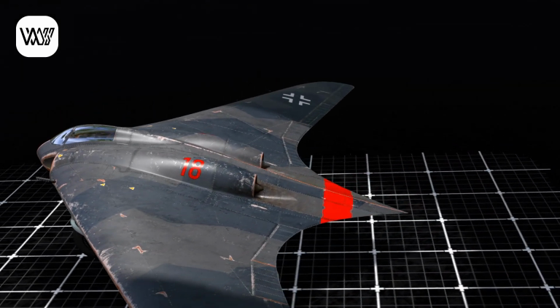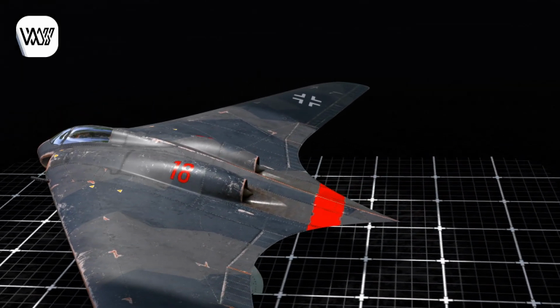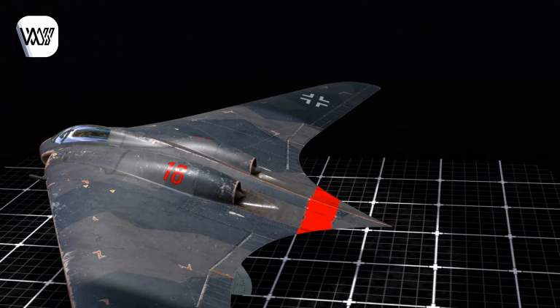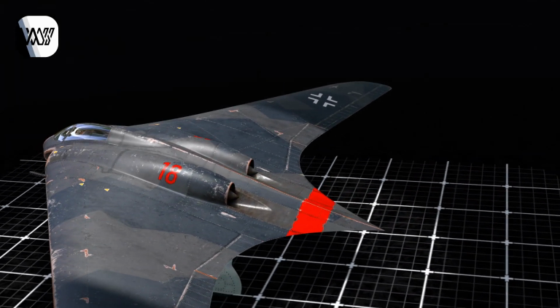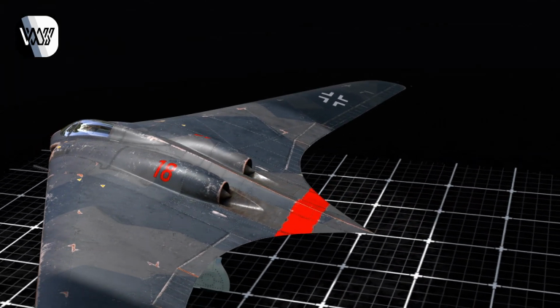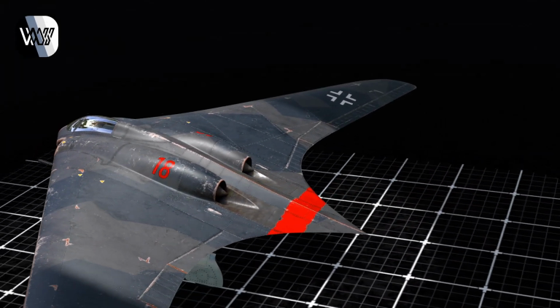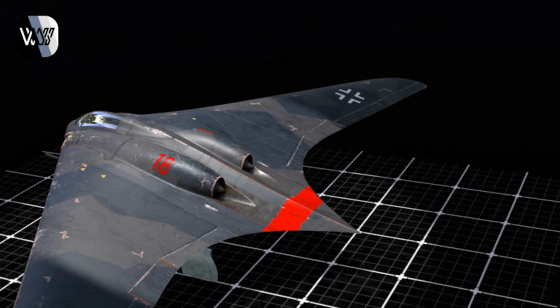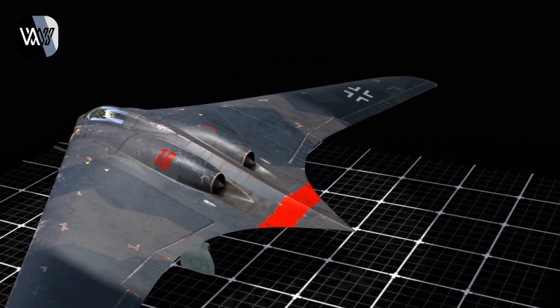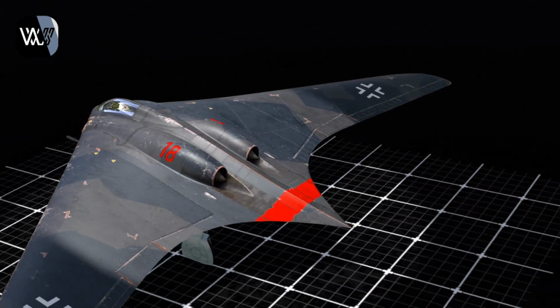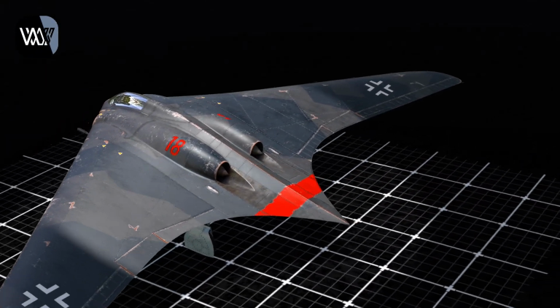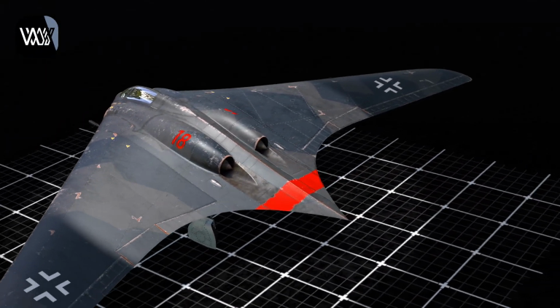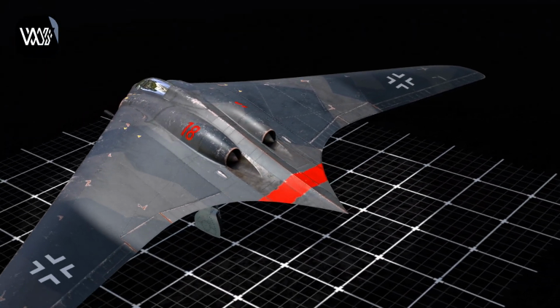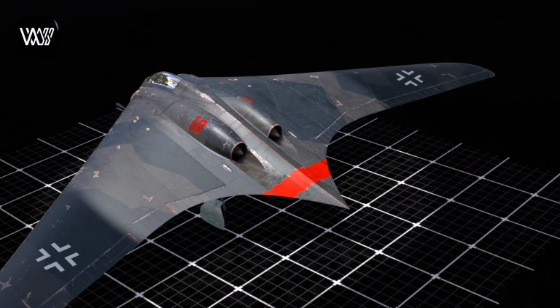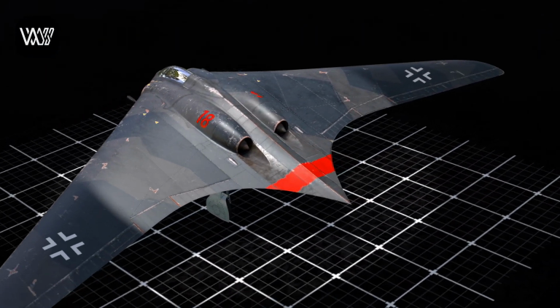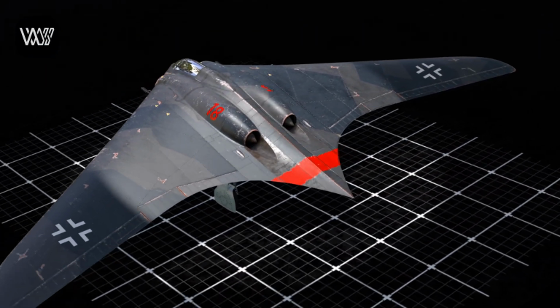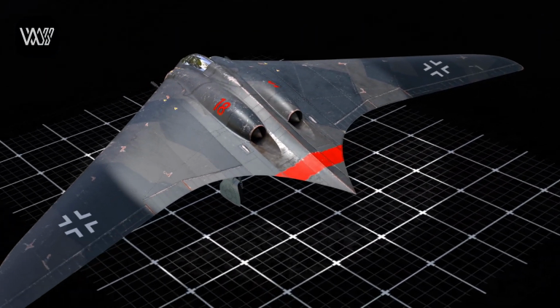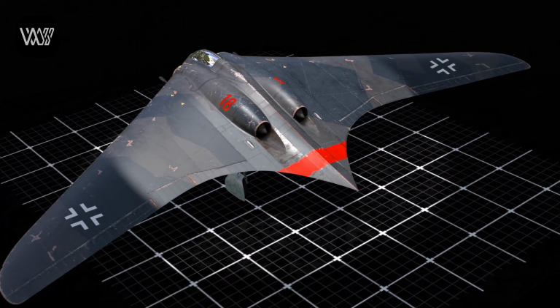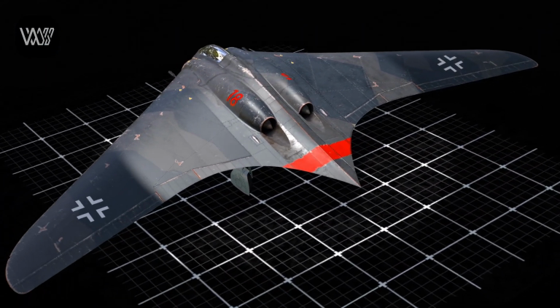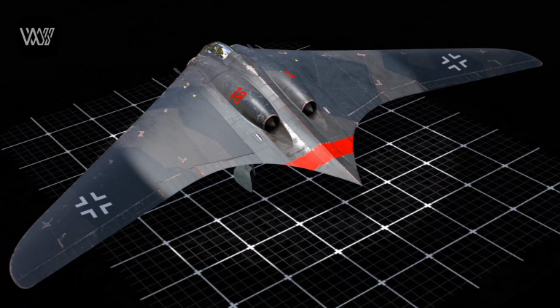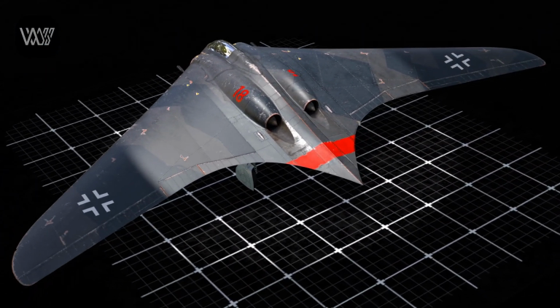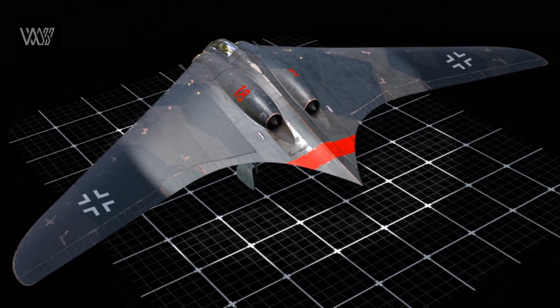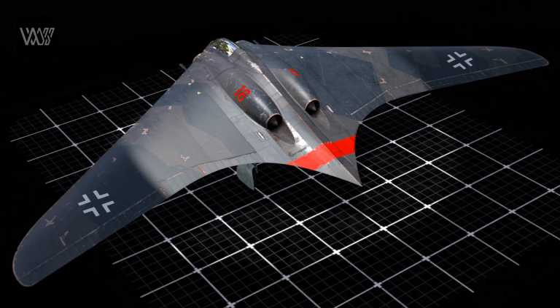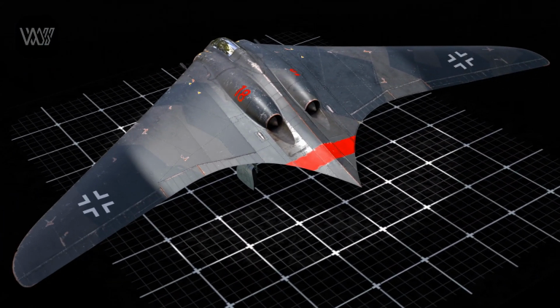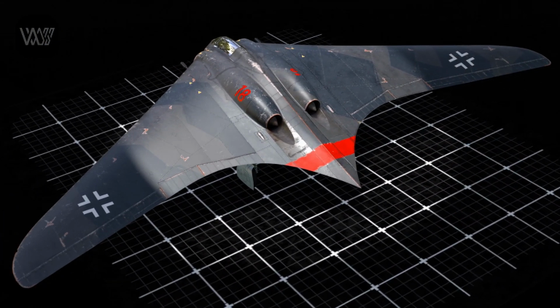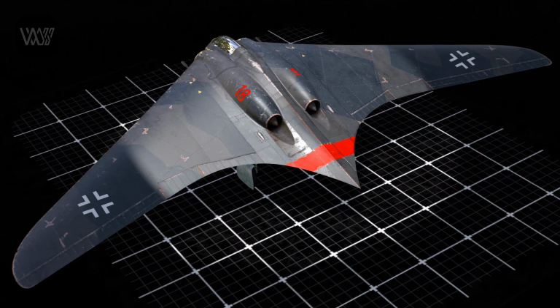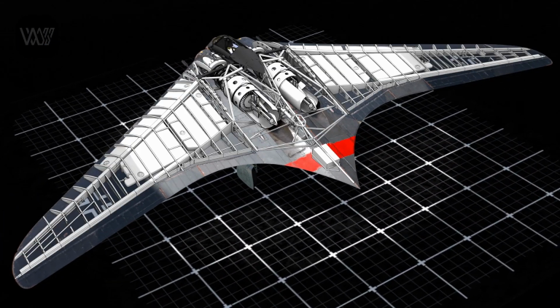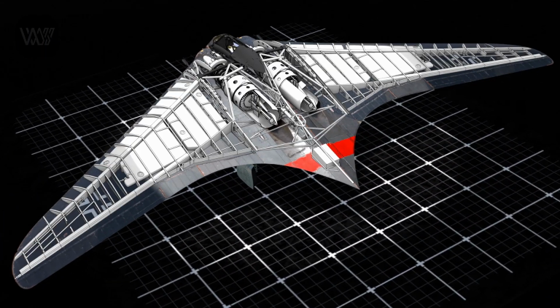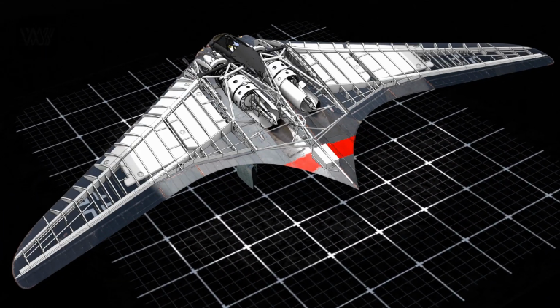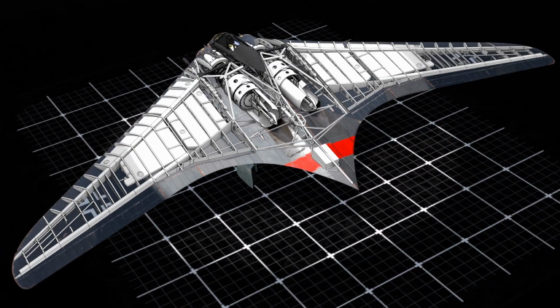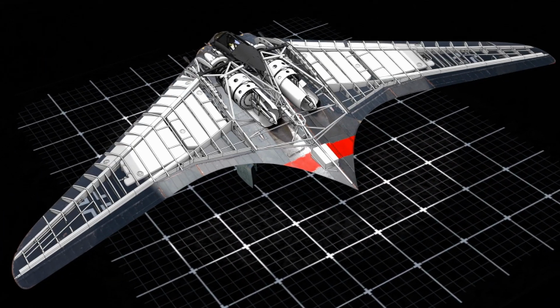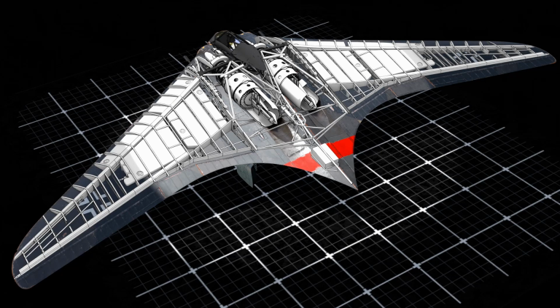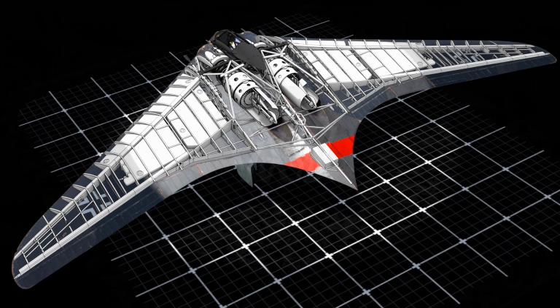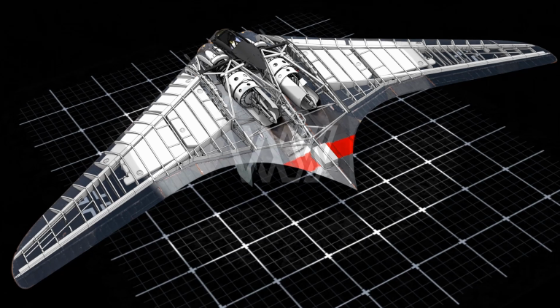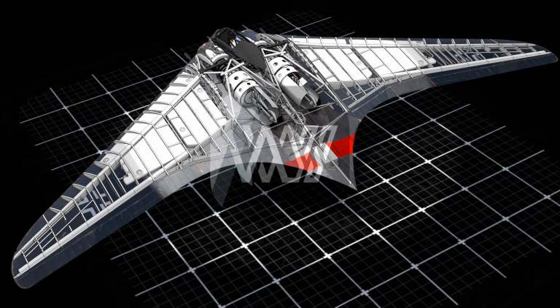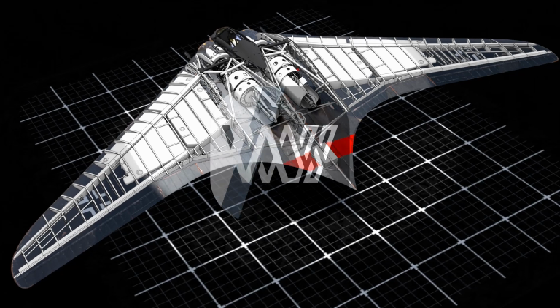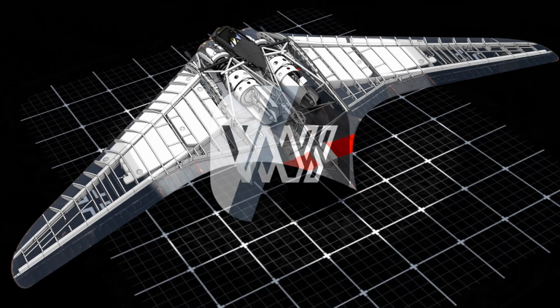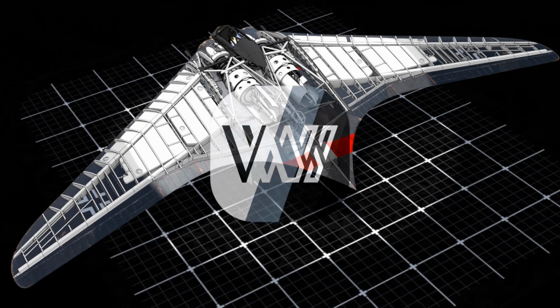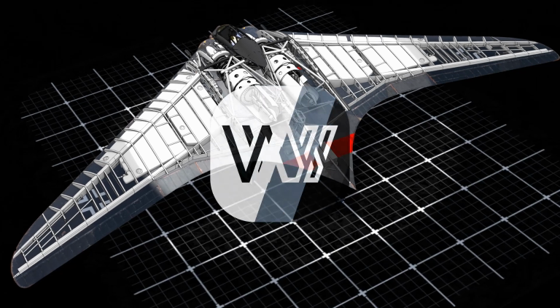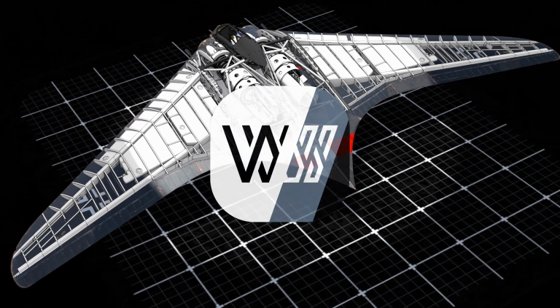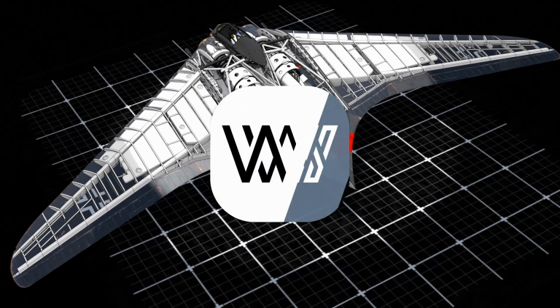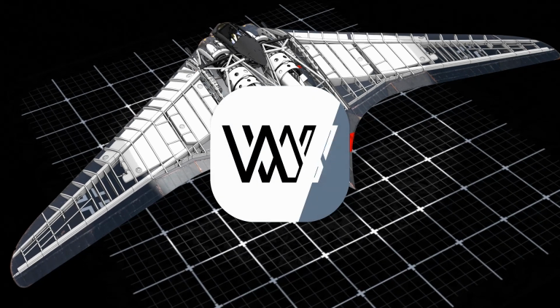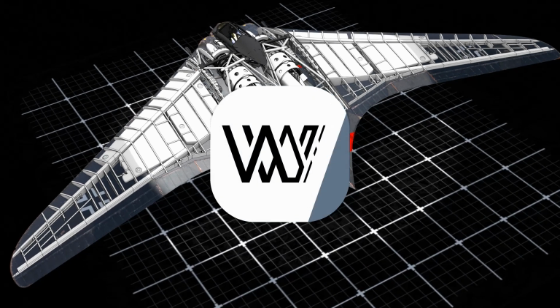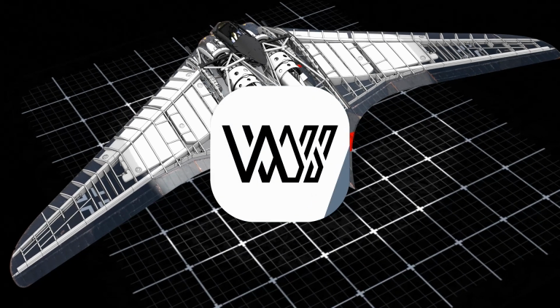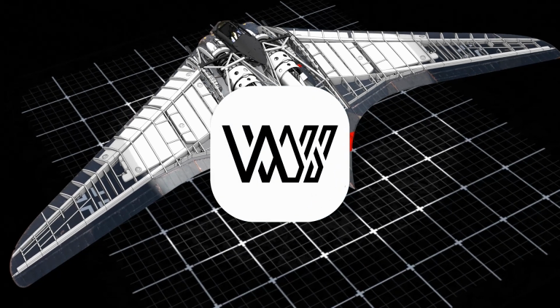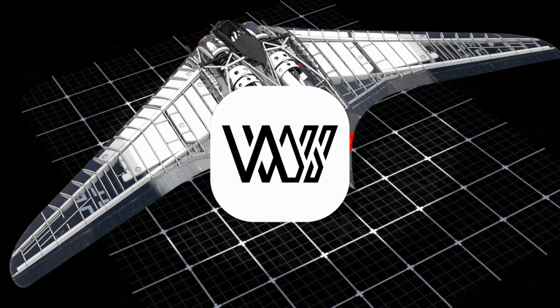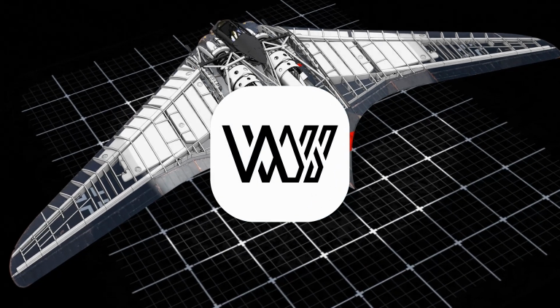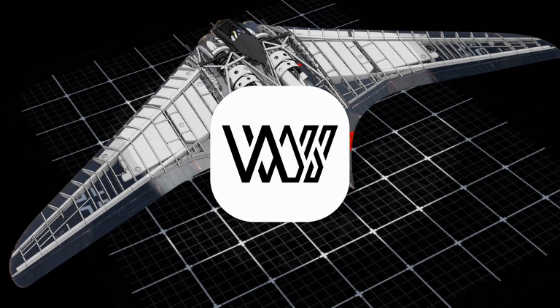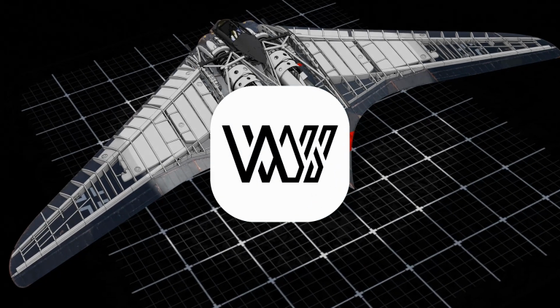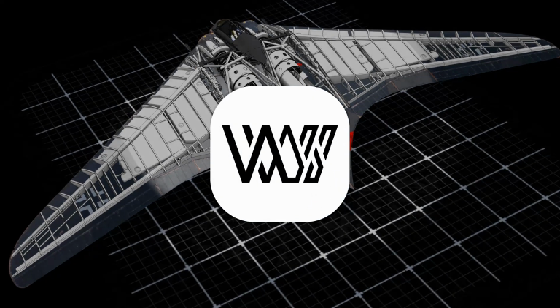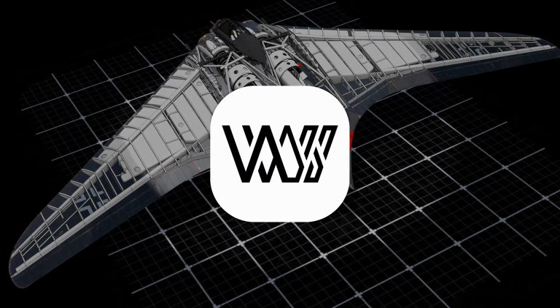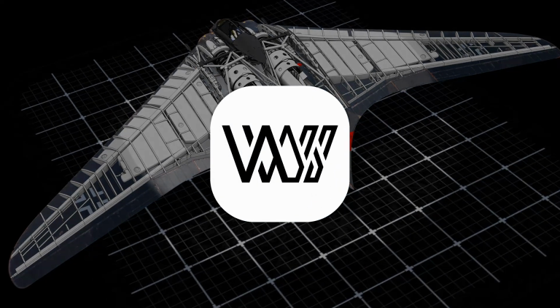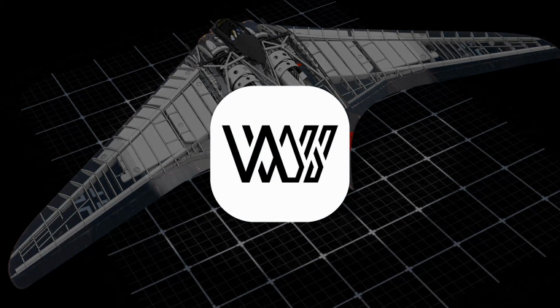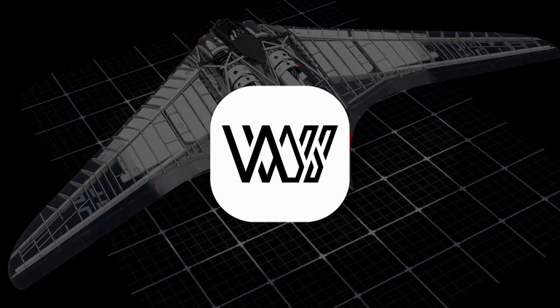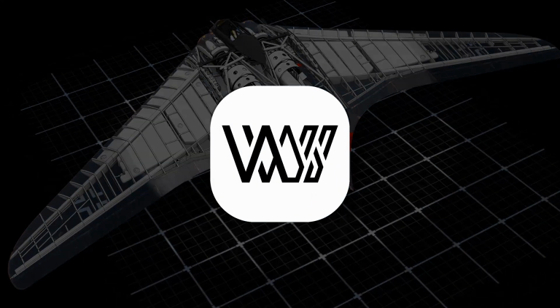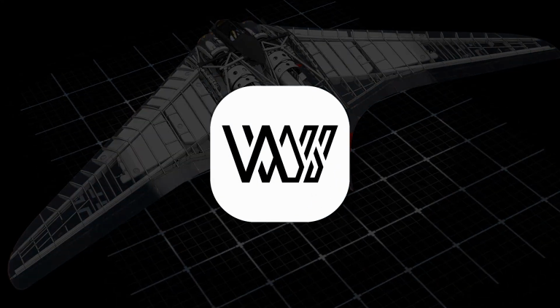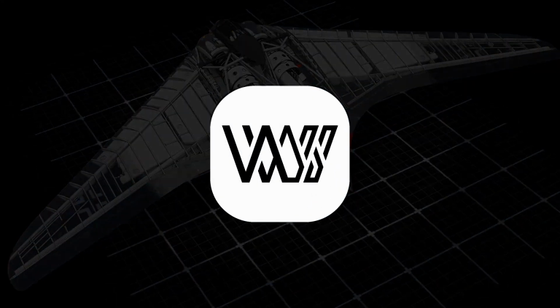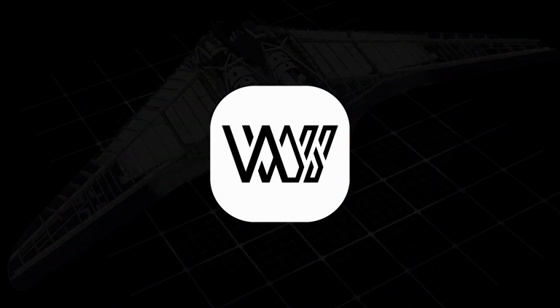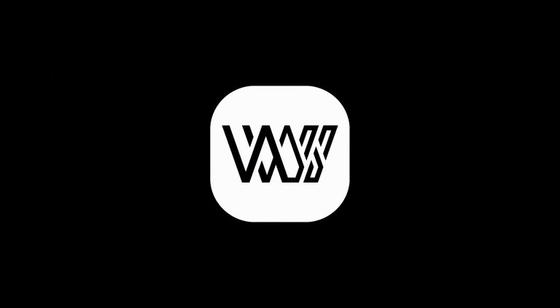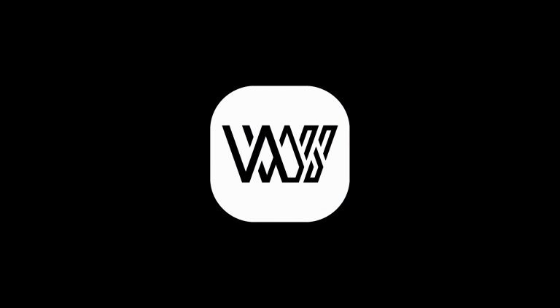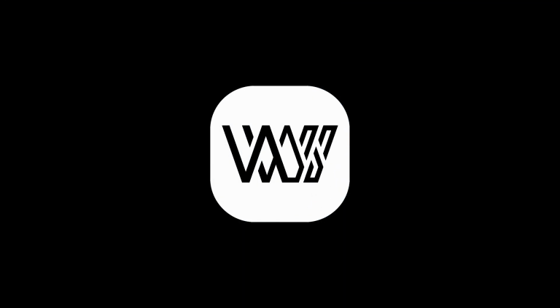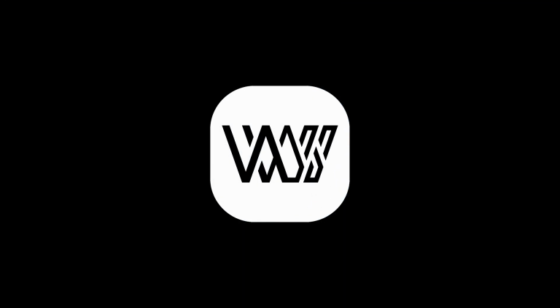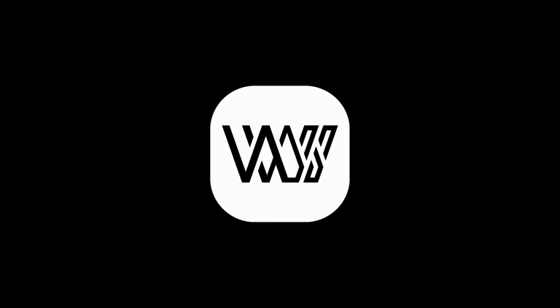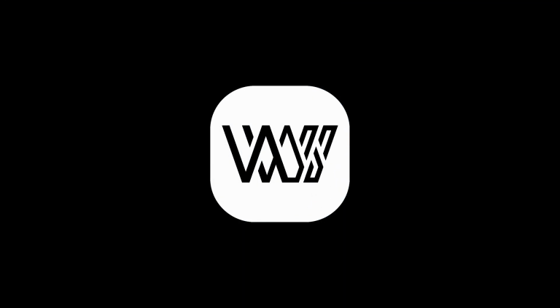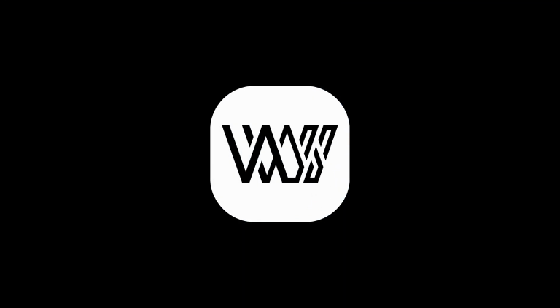More than just a prototype, the Horten 229 was special, visionary, and, above all, an engineering marvel.